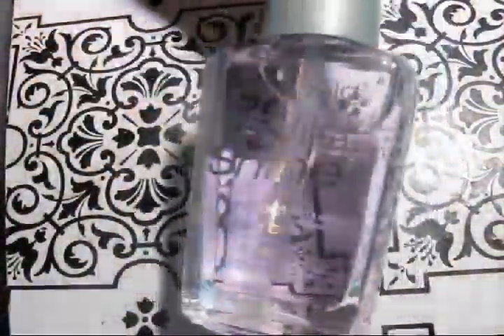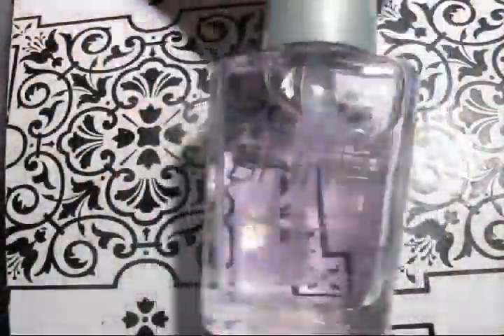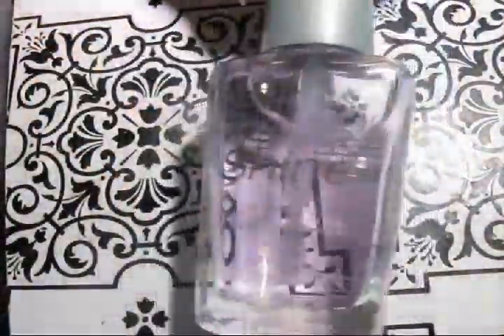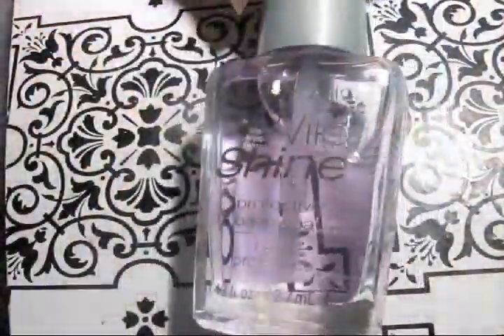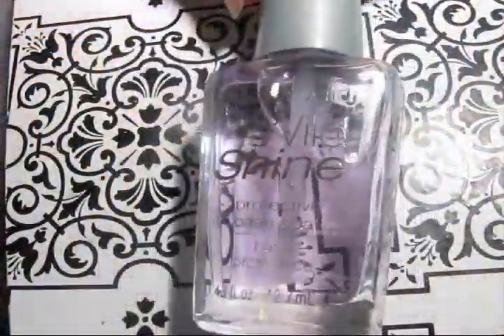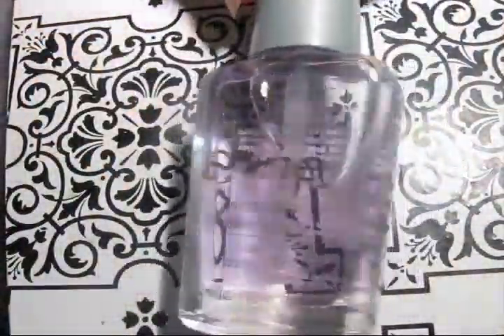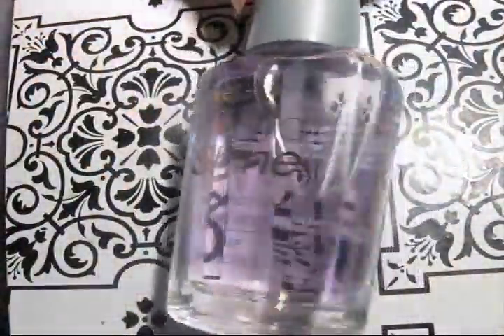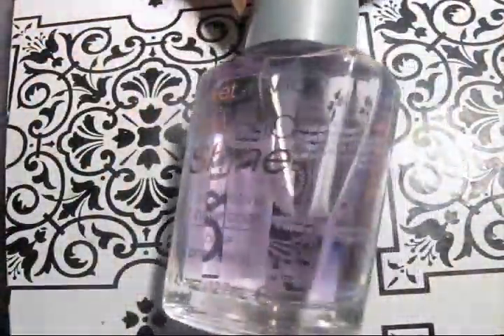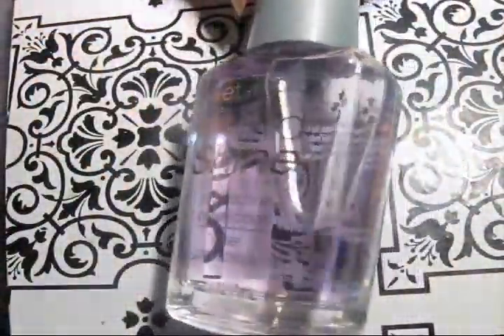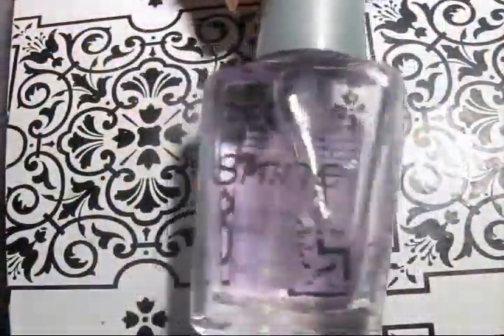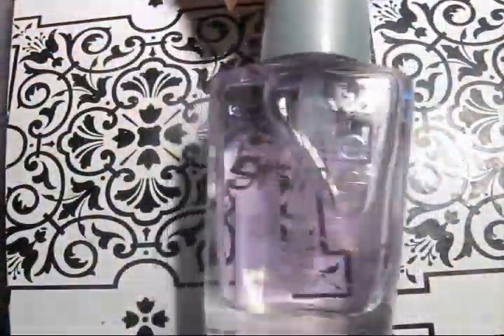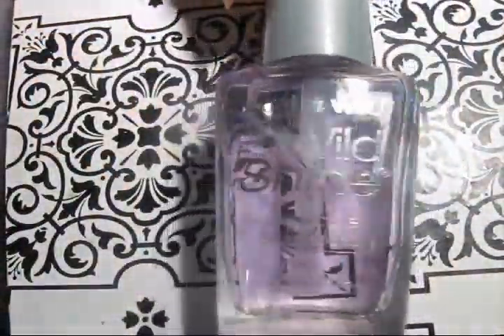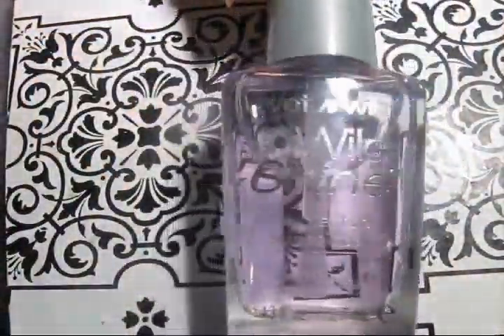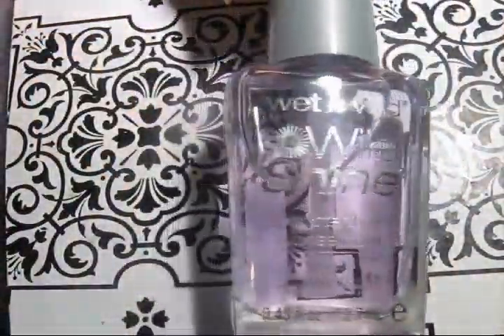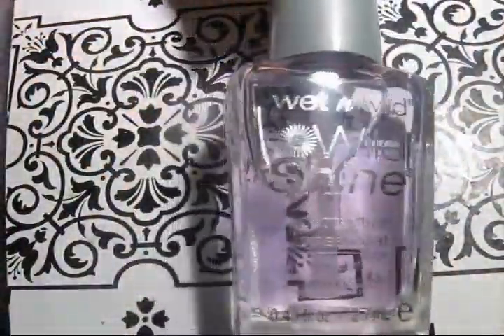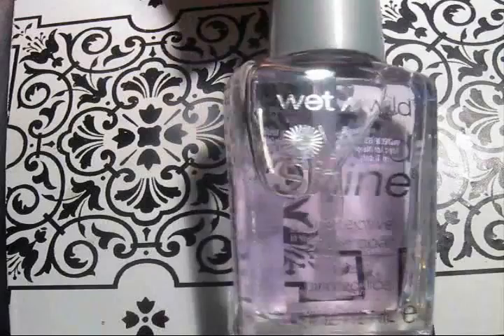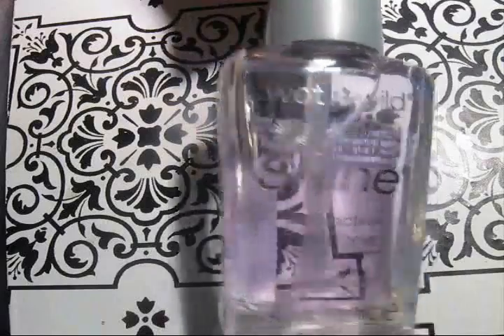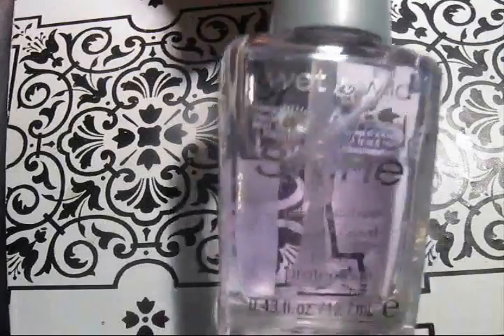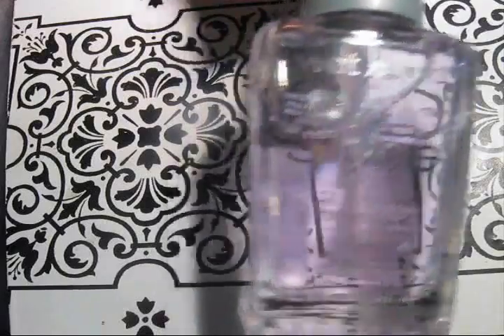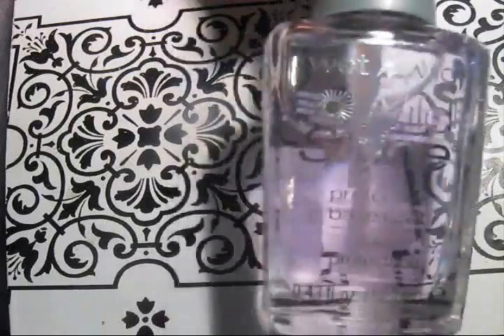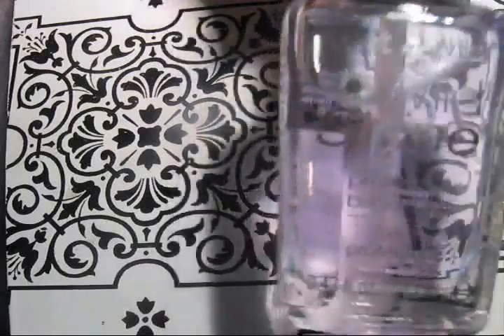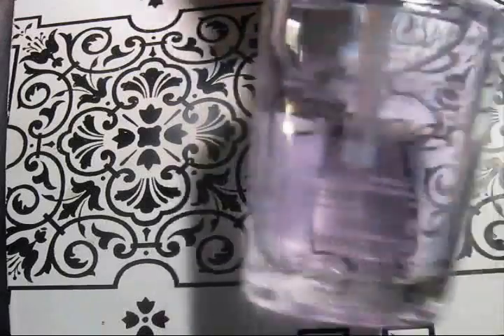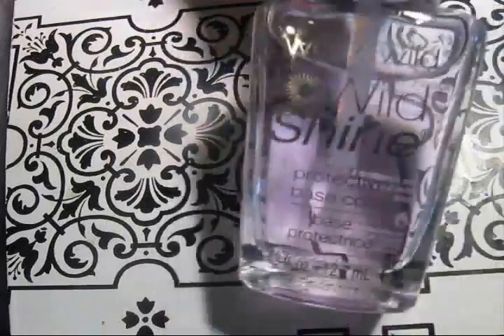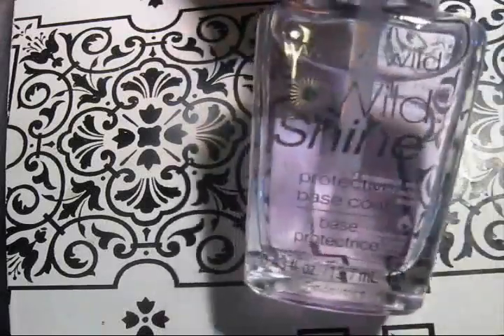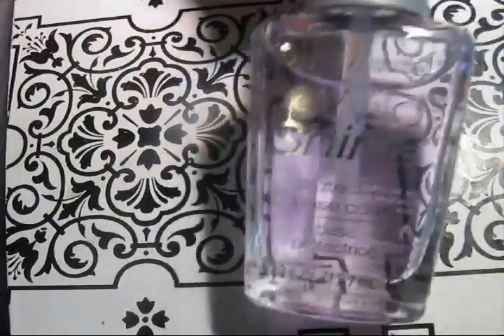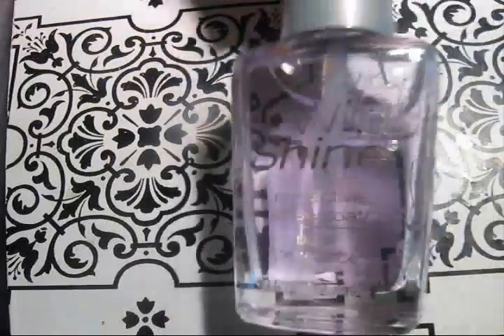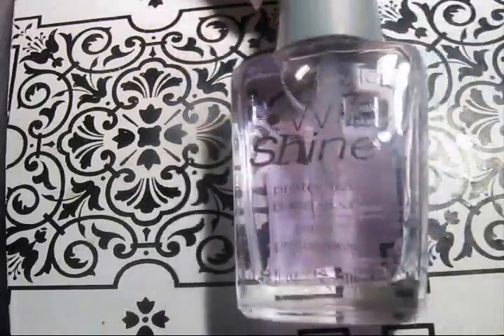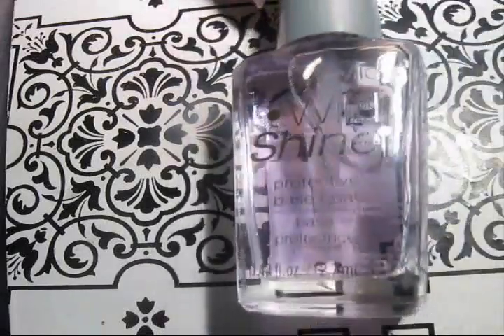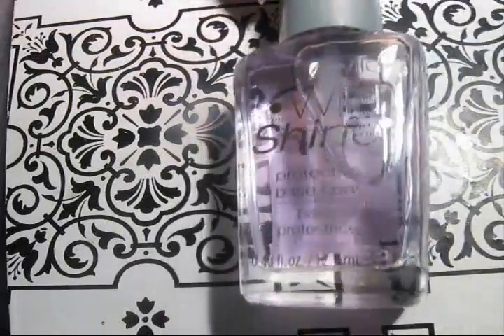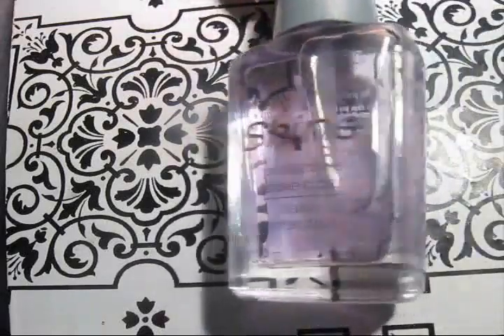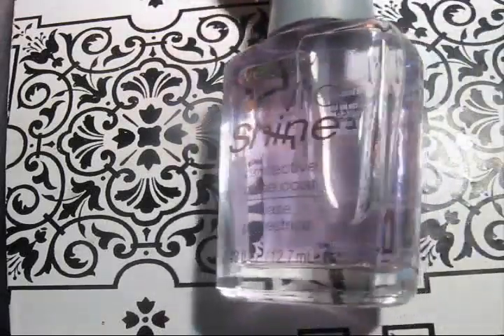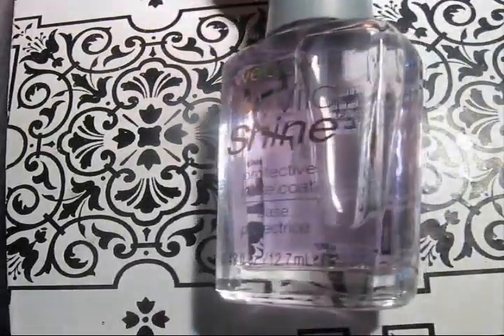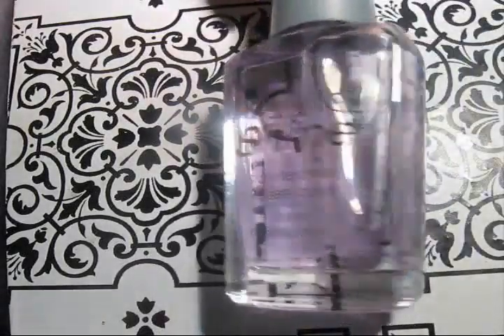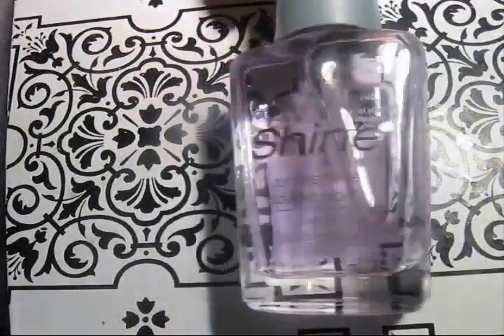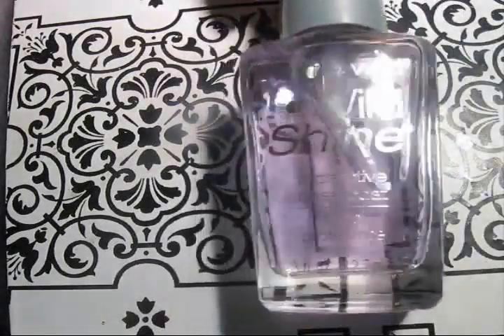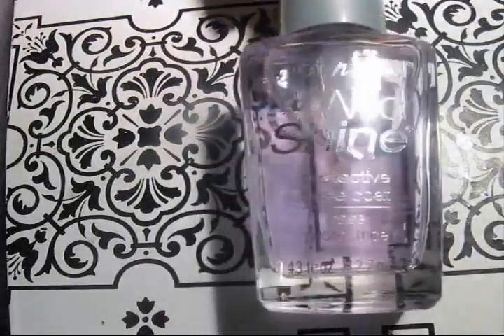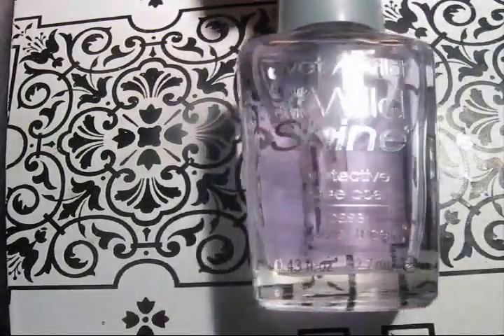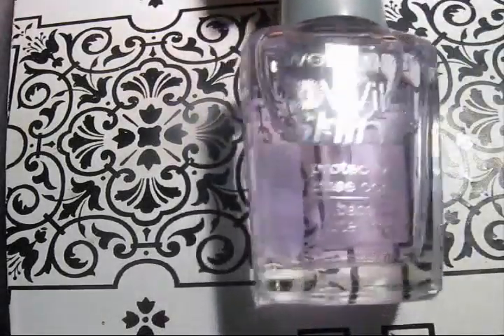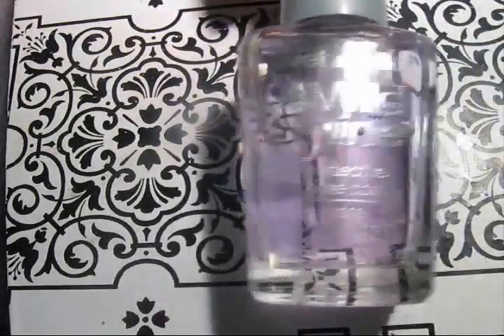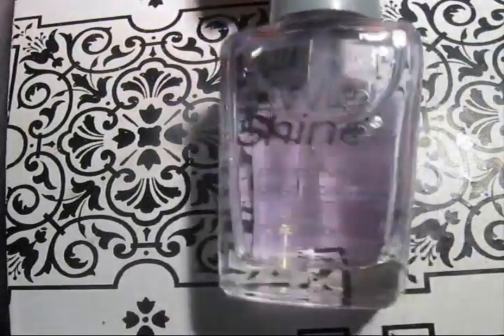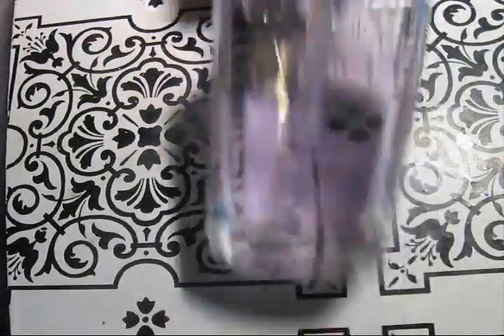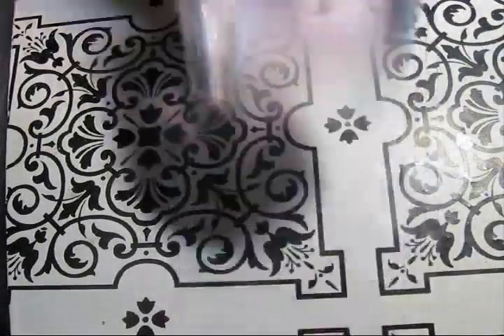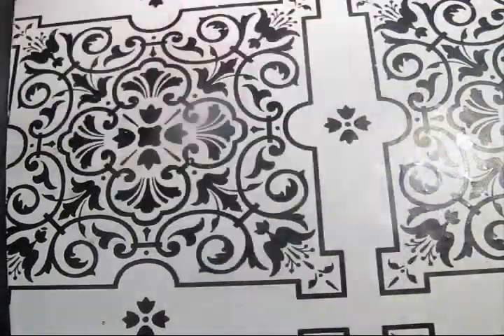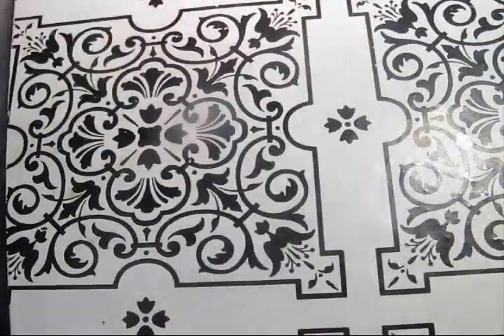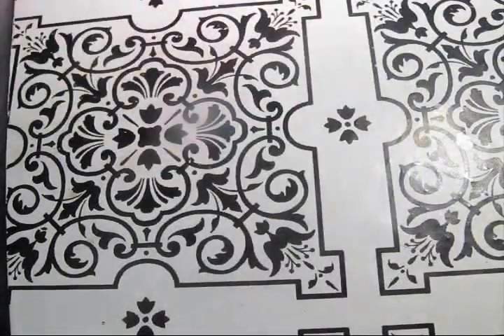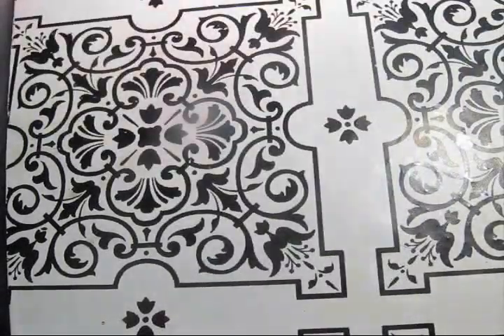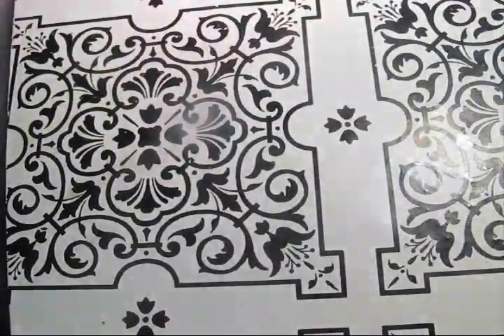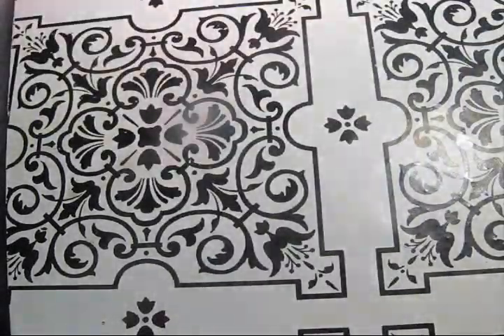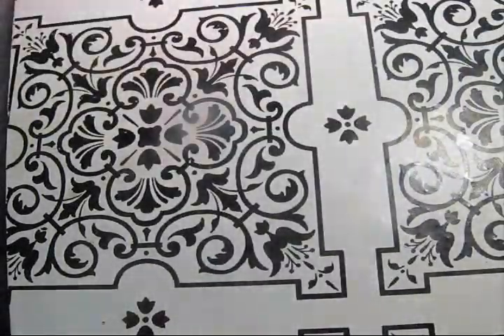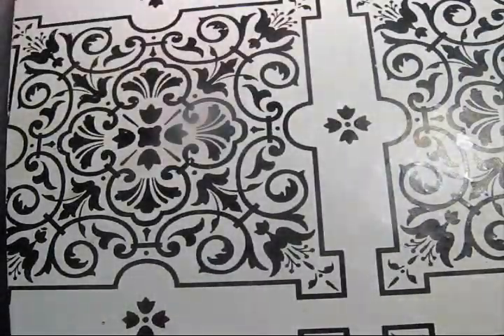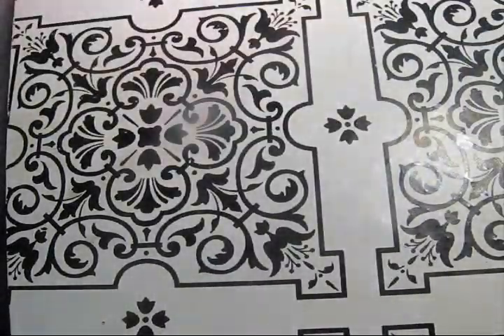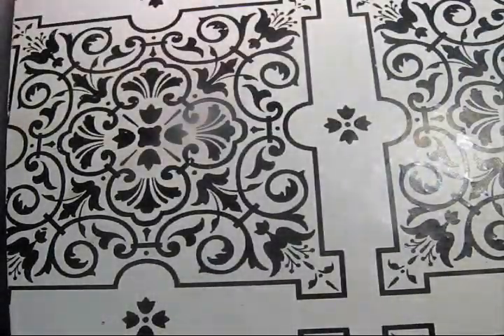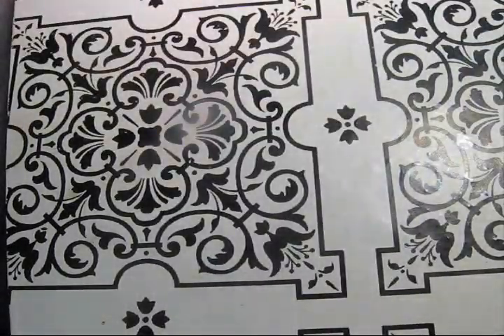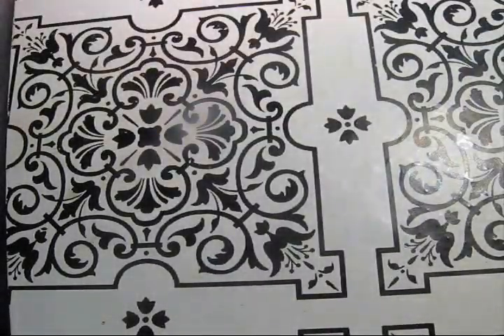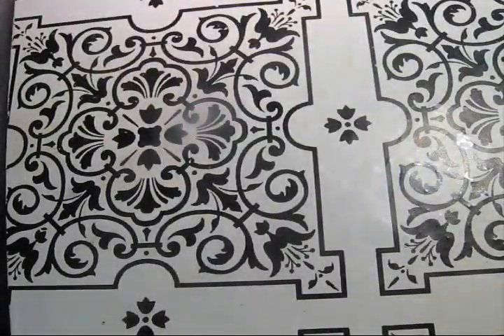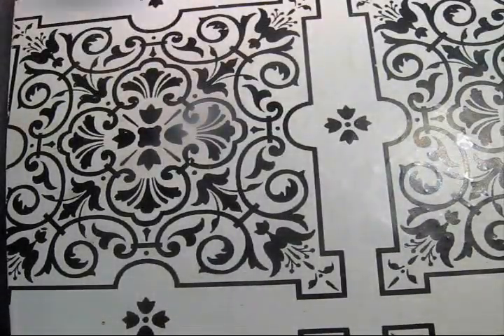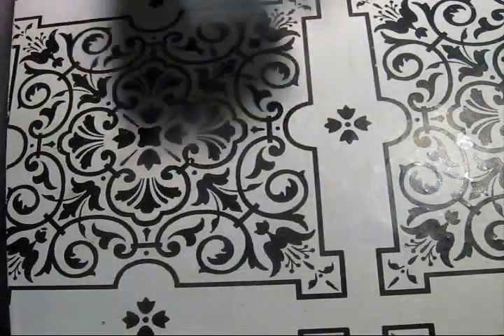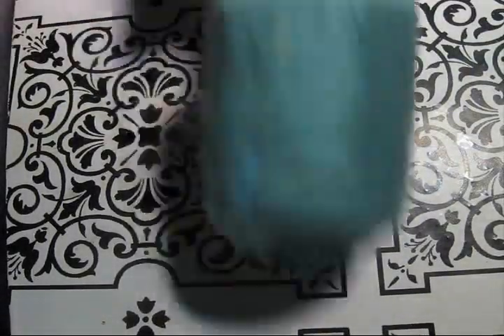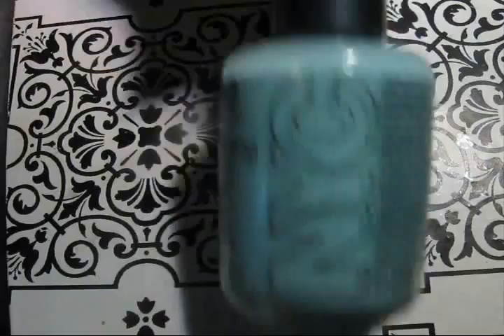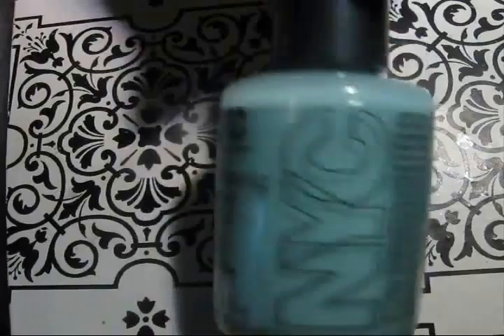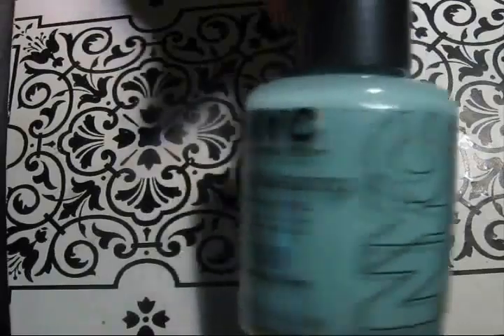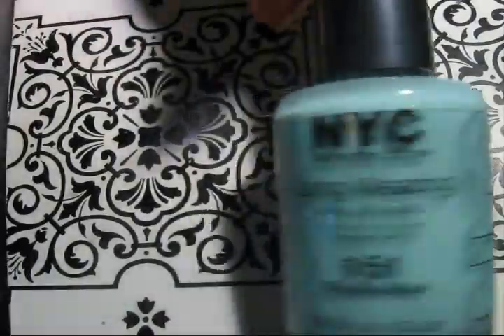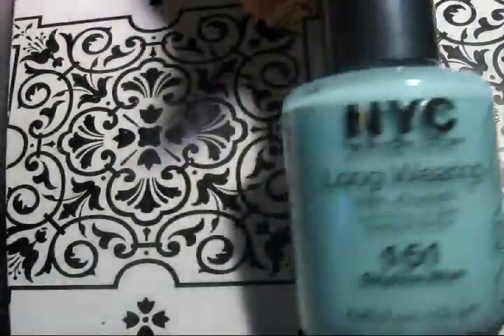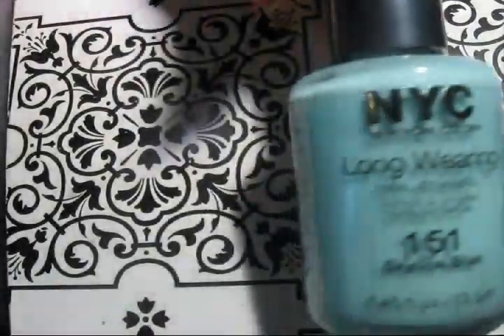To start off with, you'll need a base coat. I'm using this one by Wet N Wild, and a light blue polish. The one I'm using is by NYC.